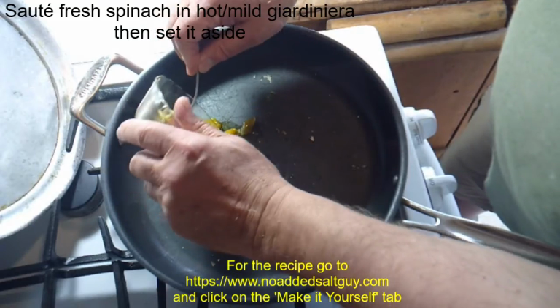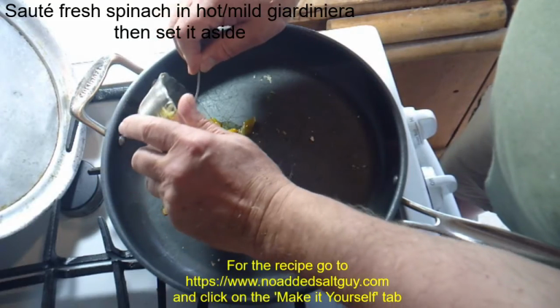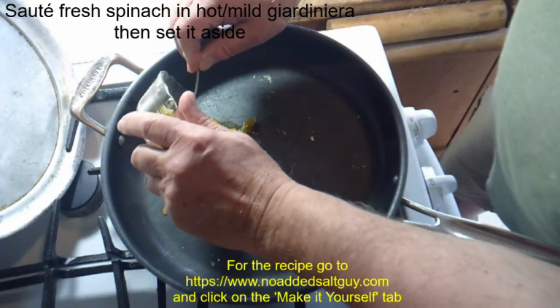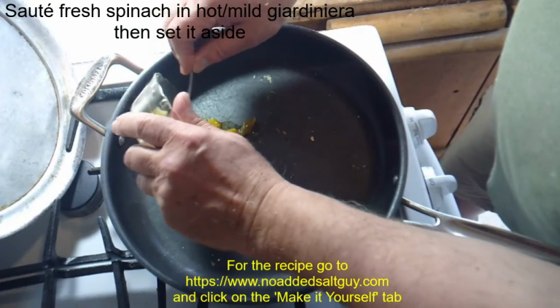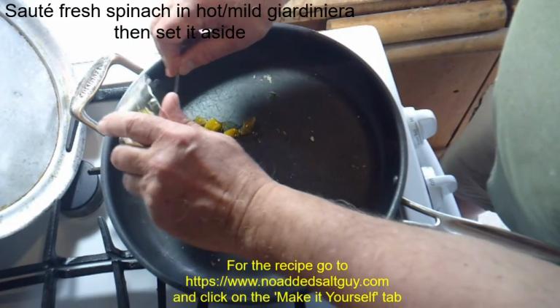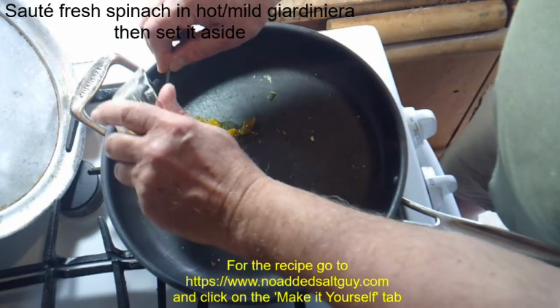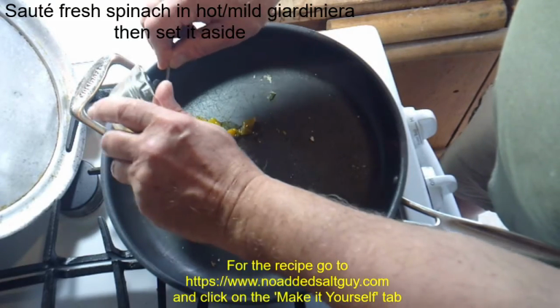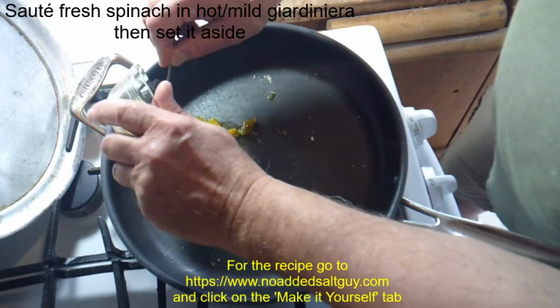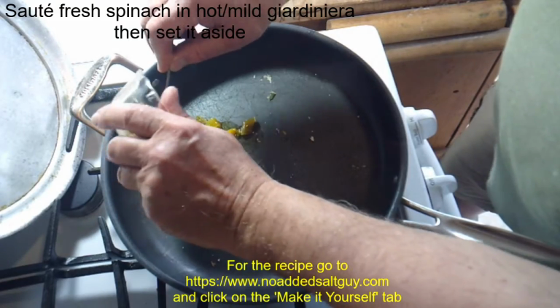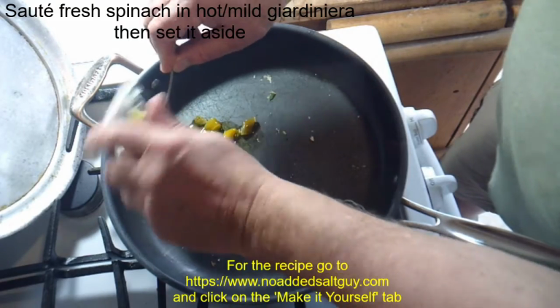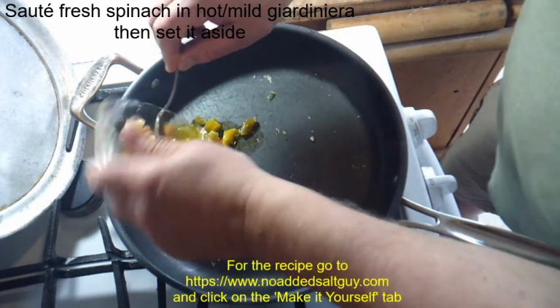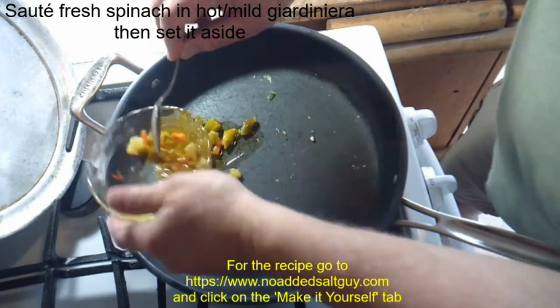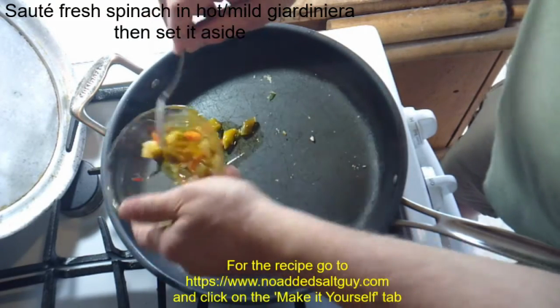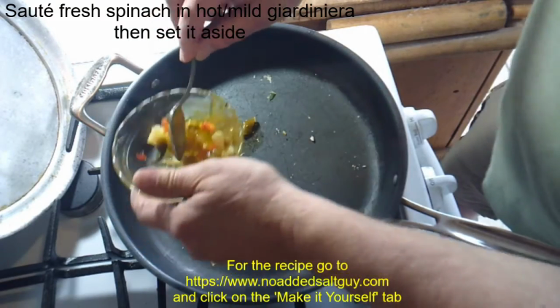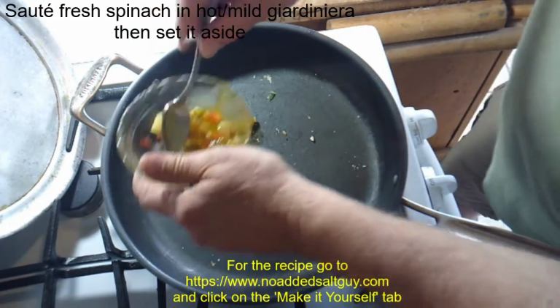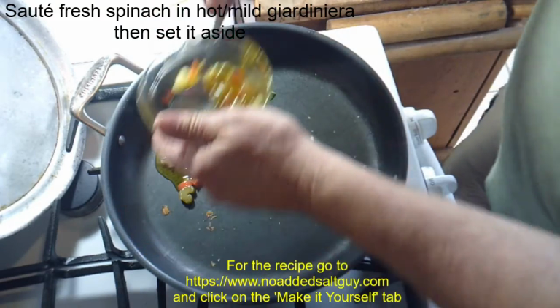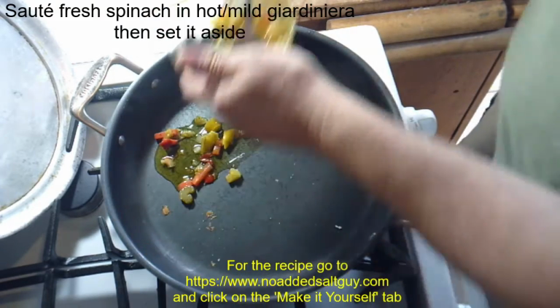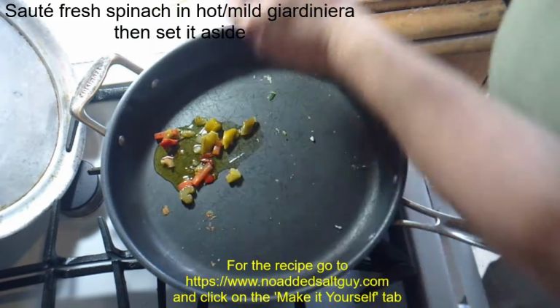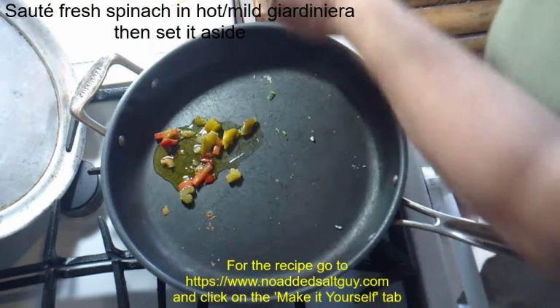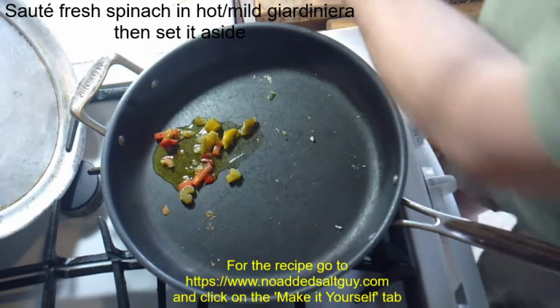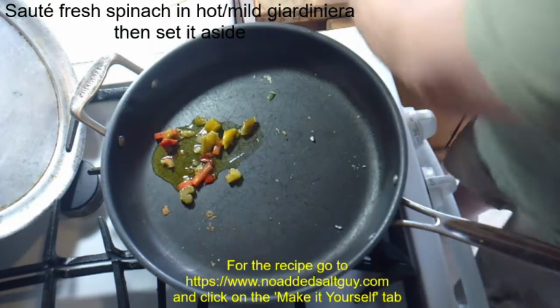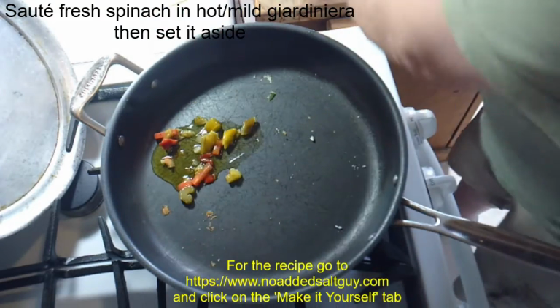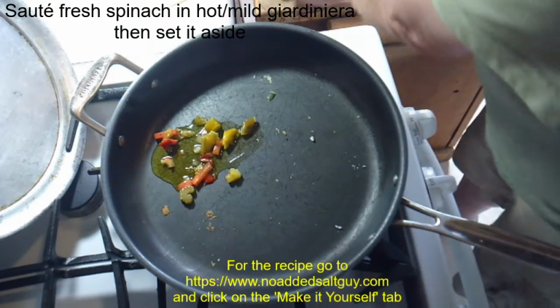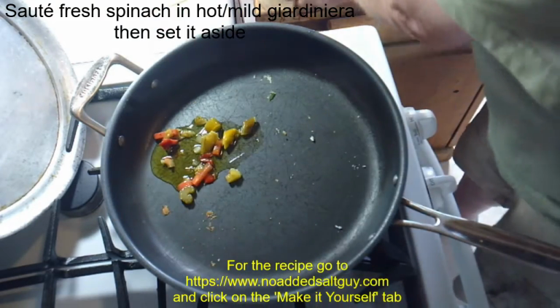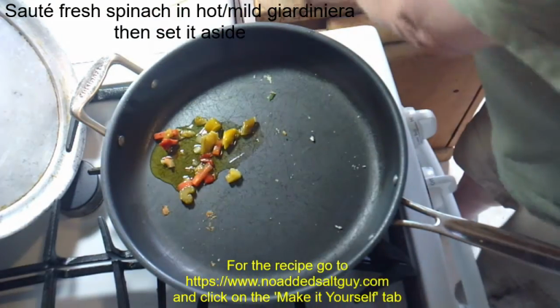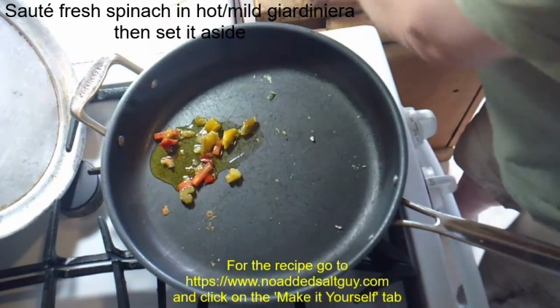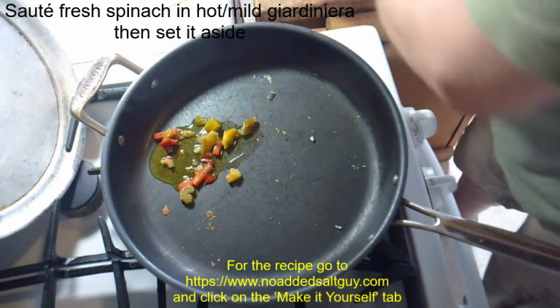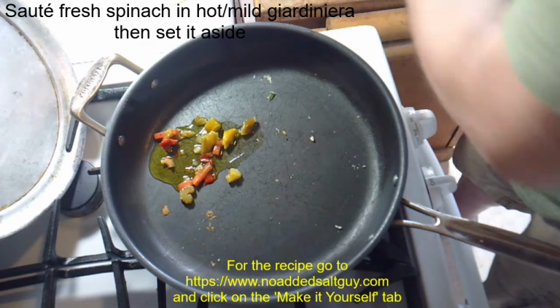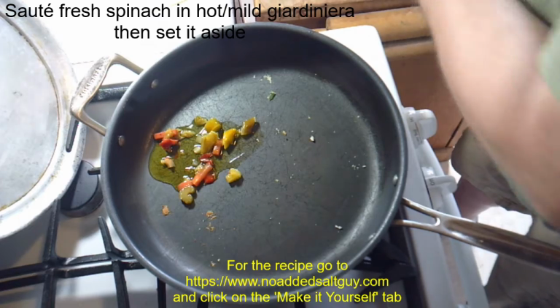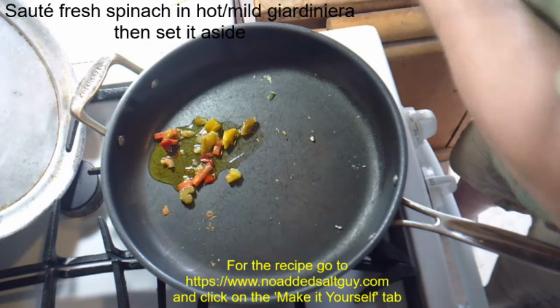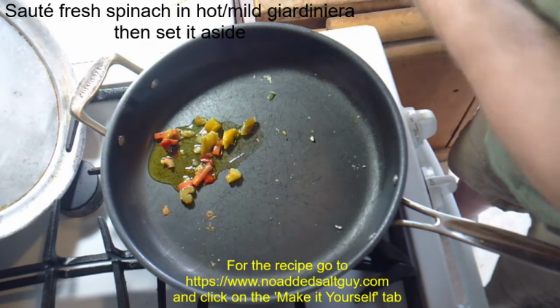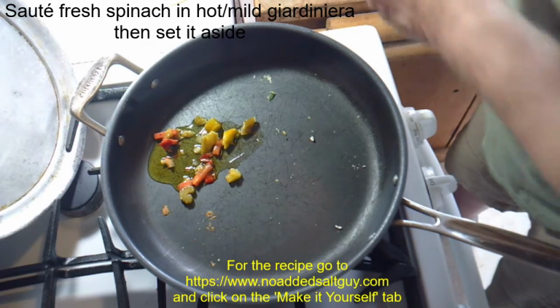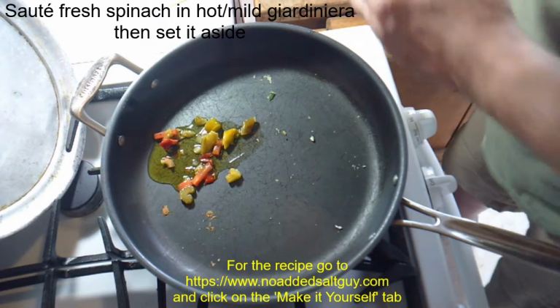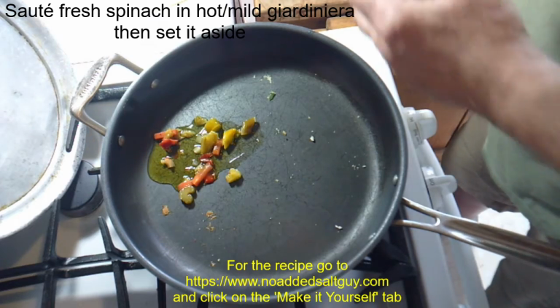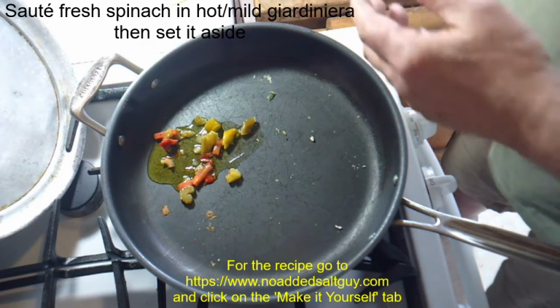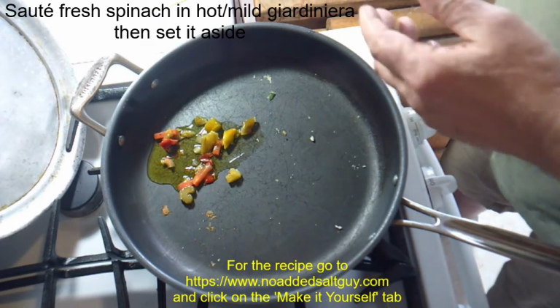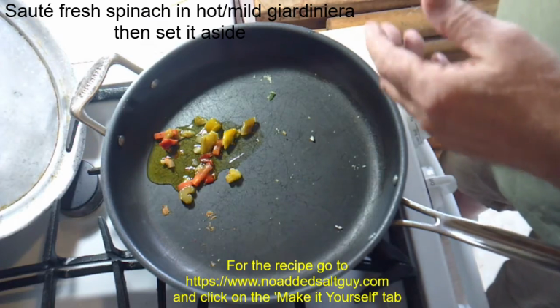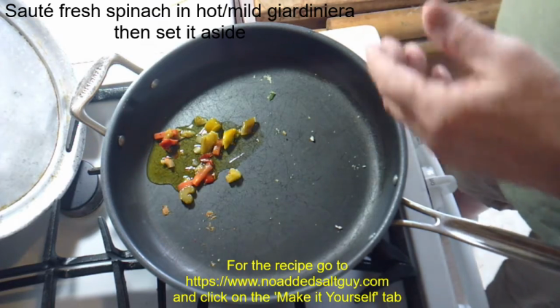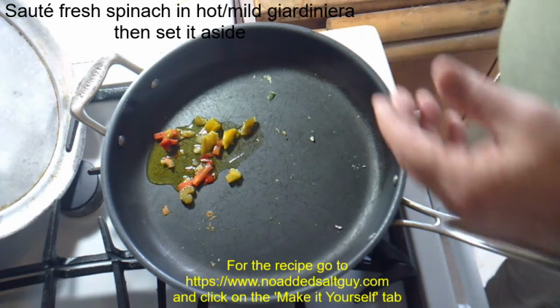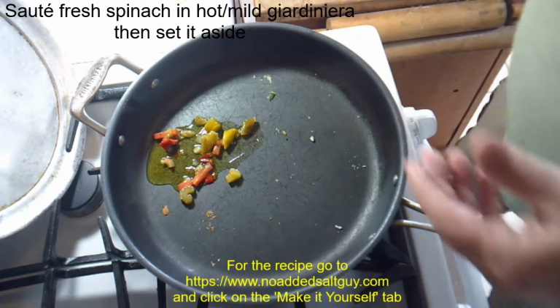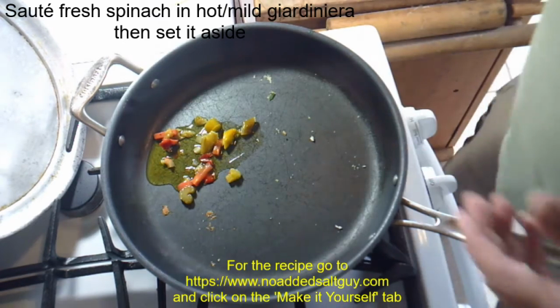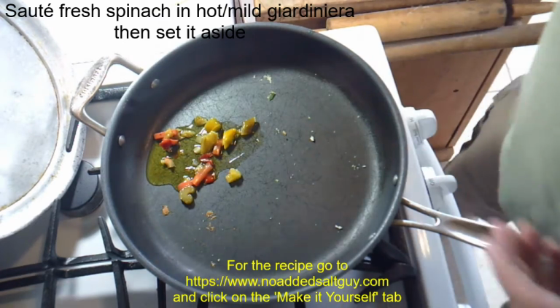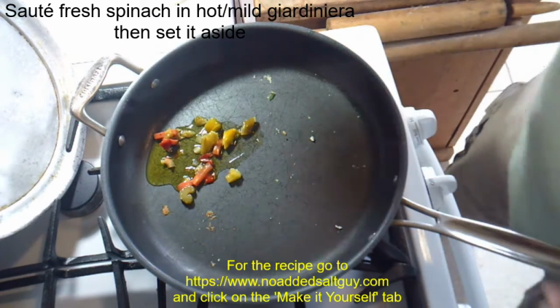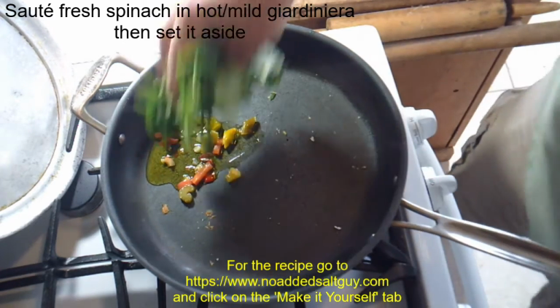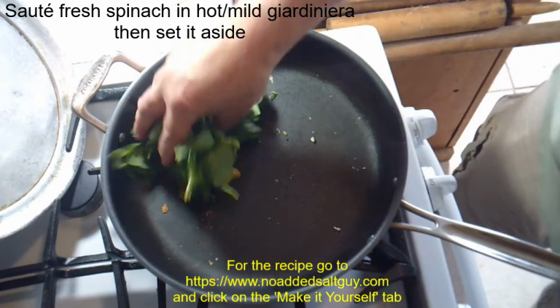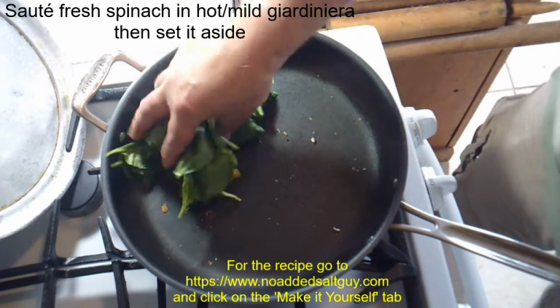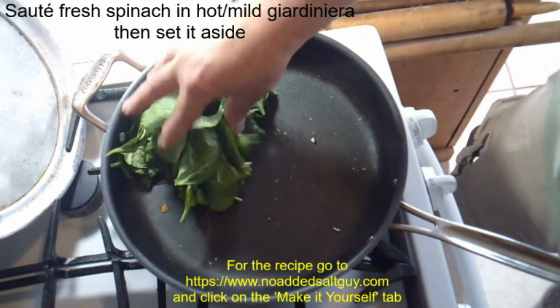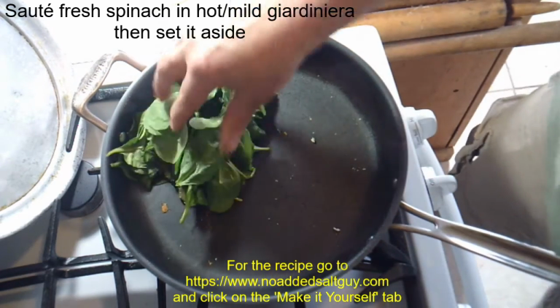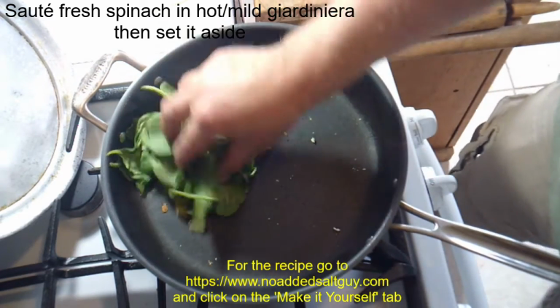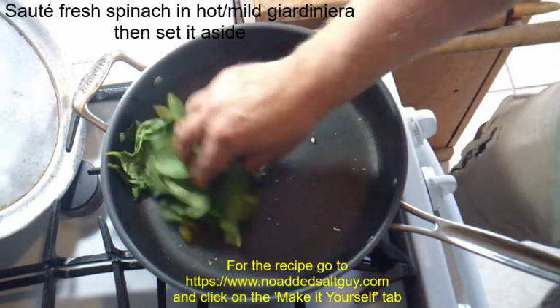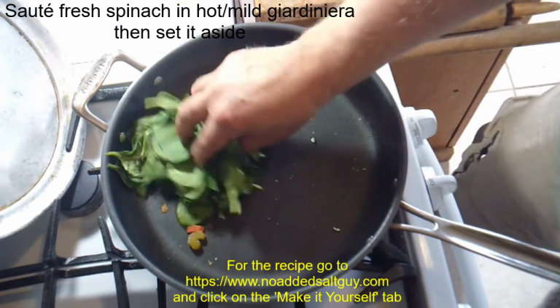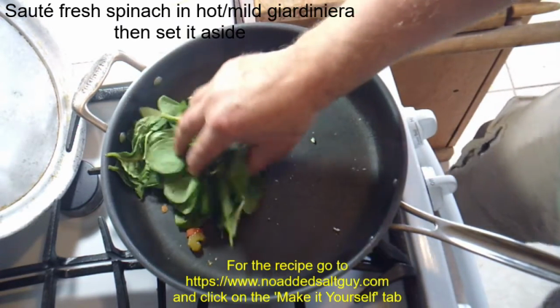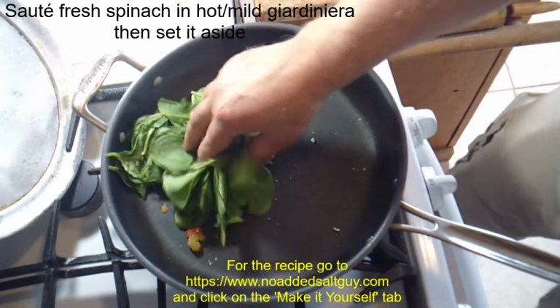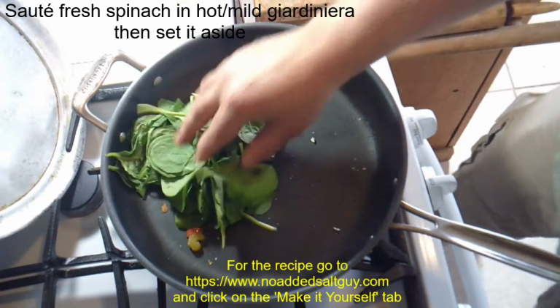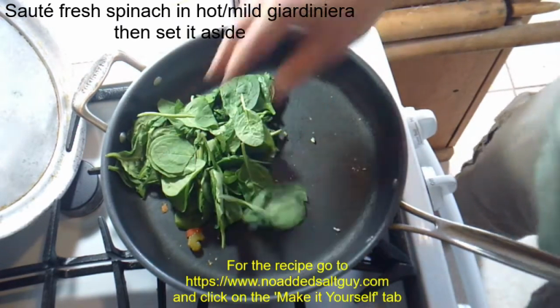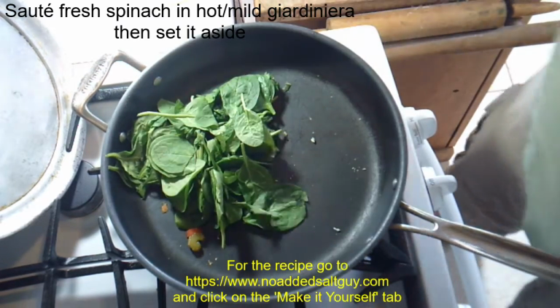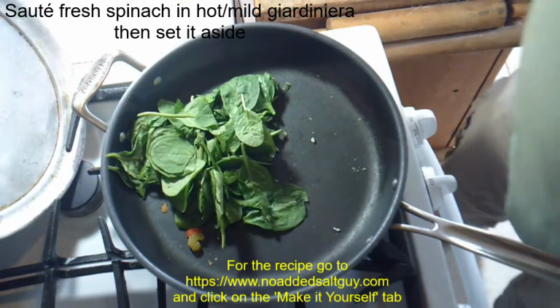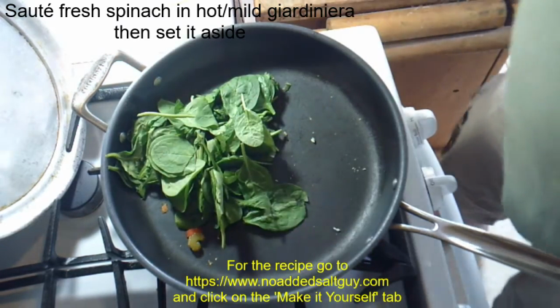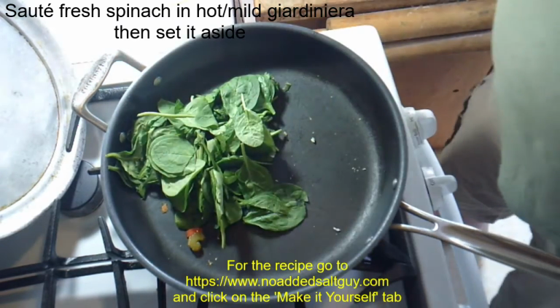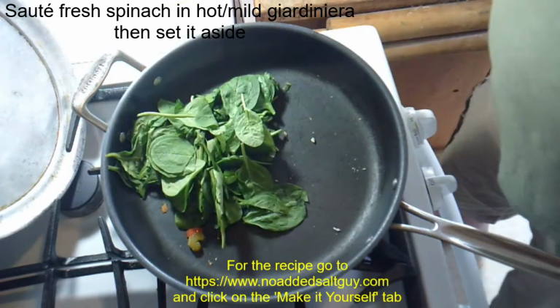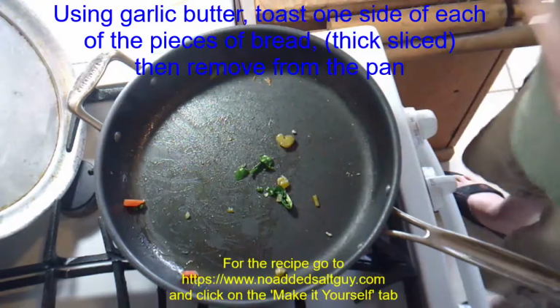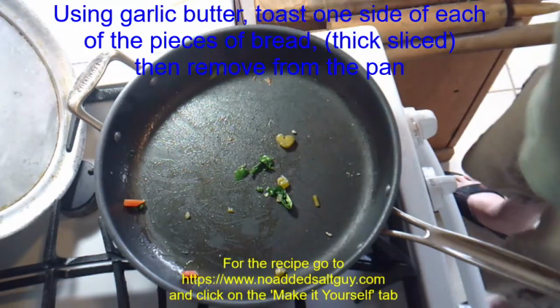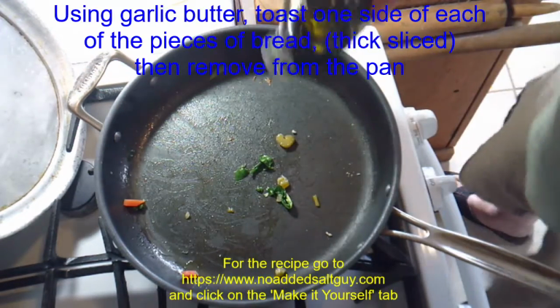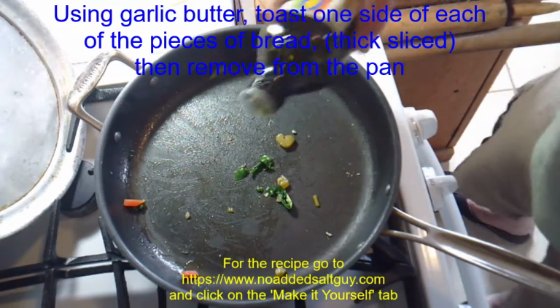Here what I'm doing is I'm sautéing fresh spinach in some hot giardiniera. You can use mild giardiniera if you'd like. Then remove it from the pan.